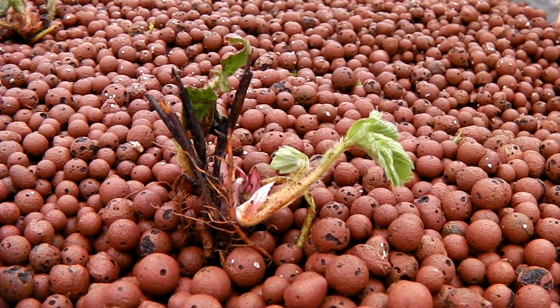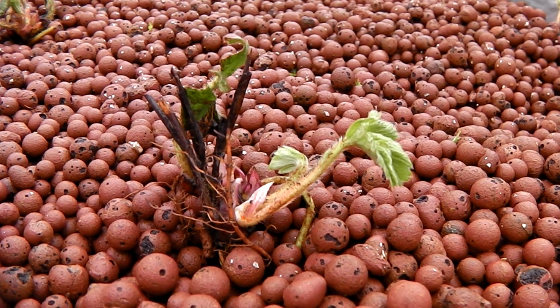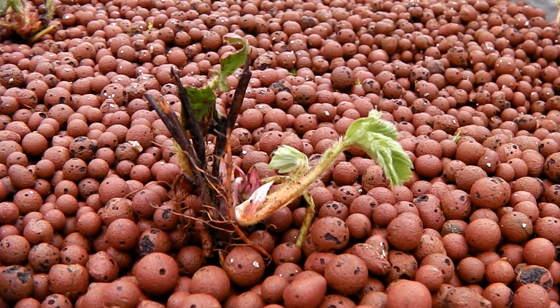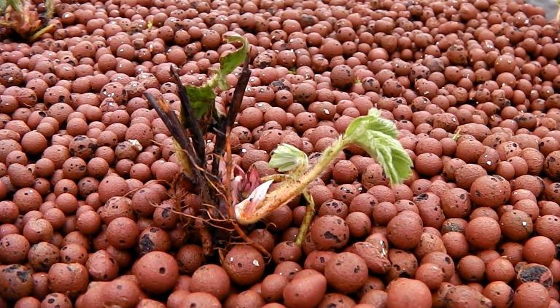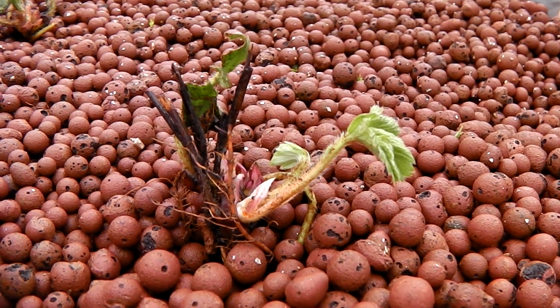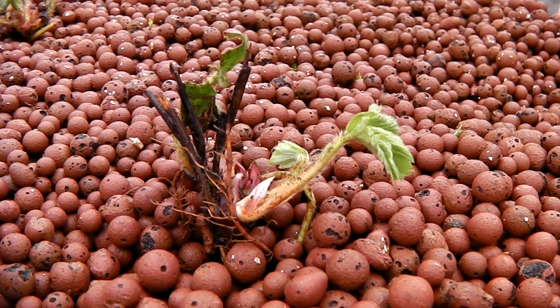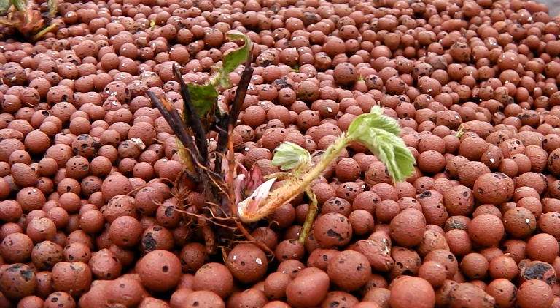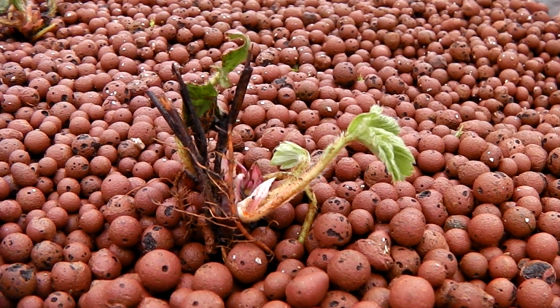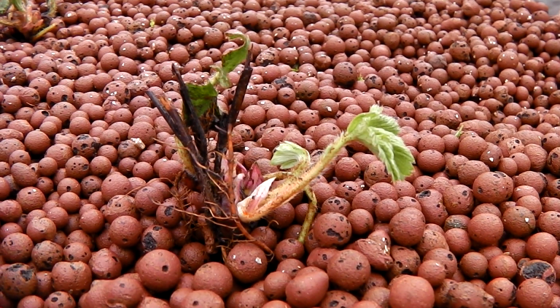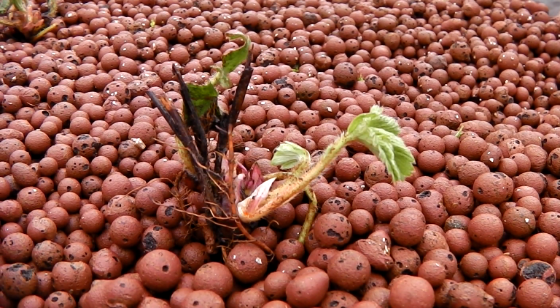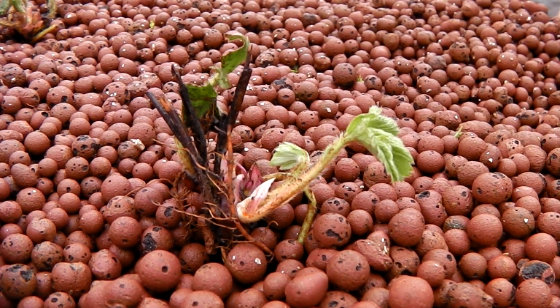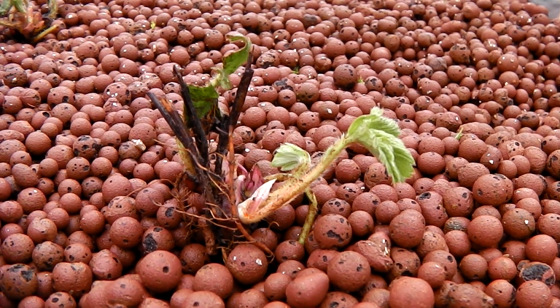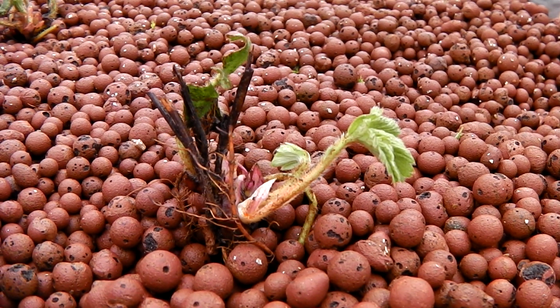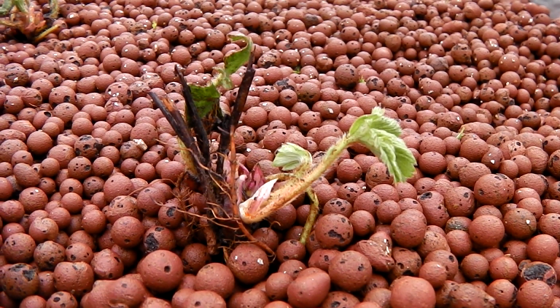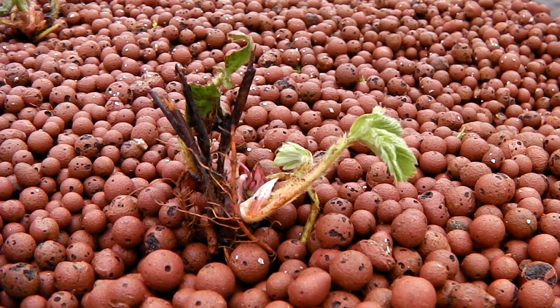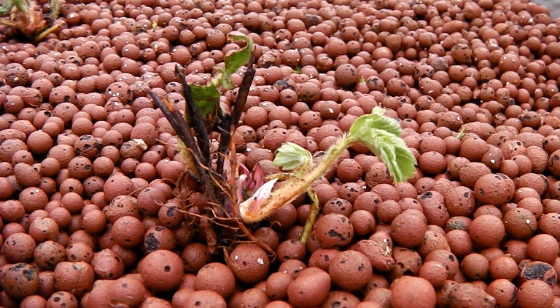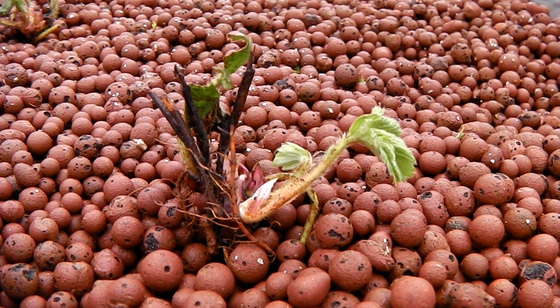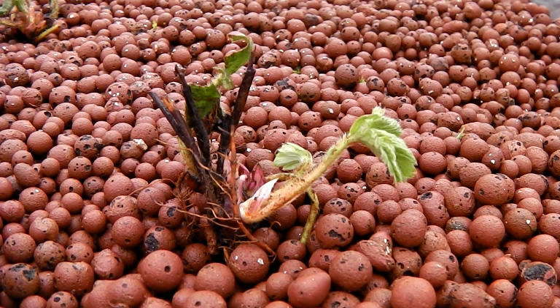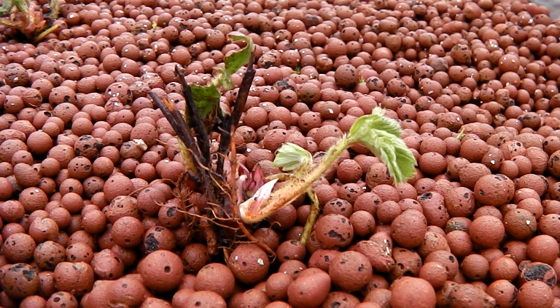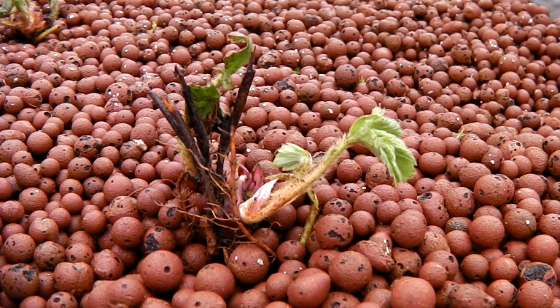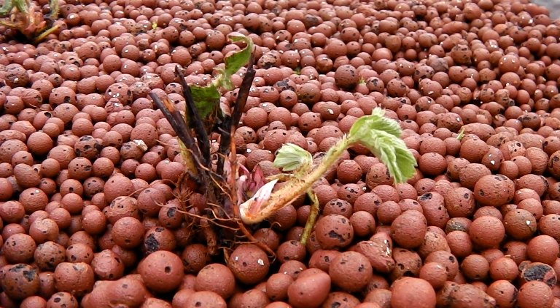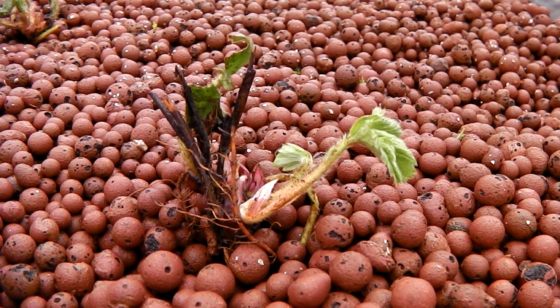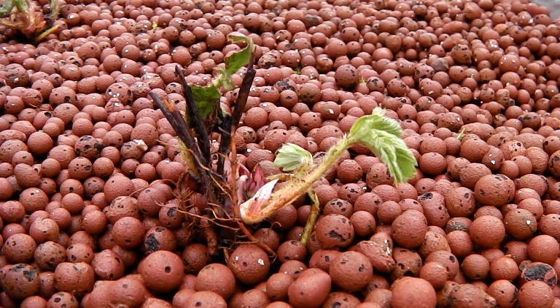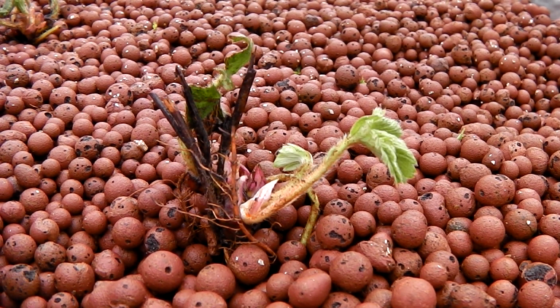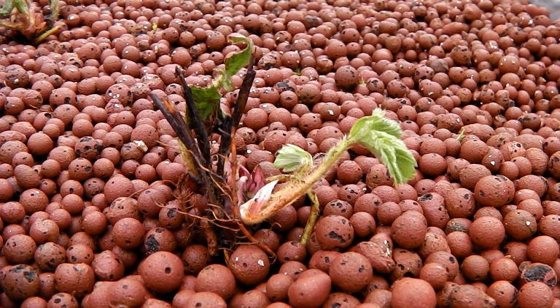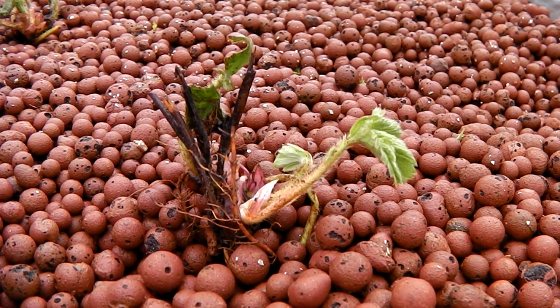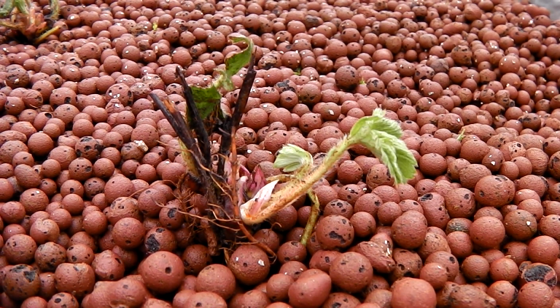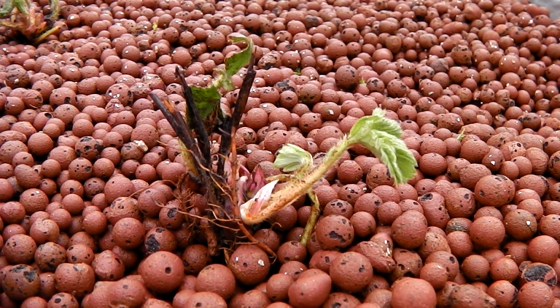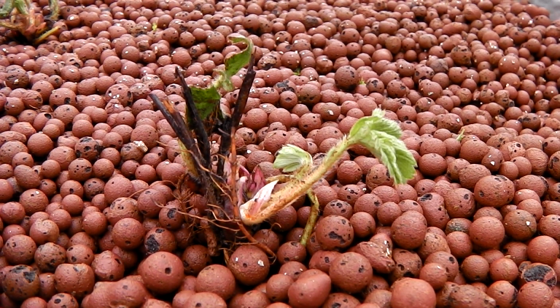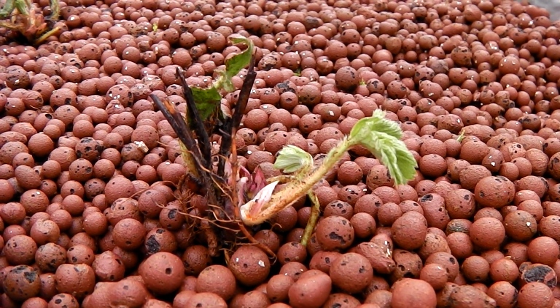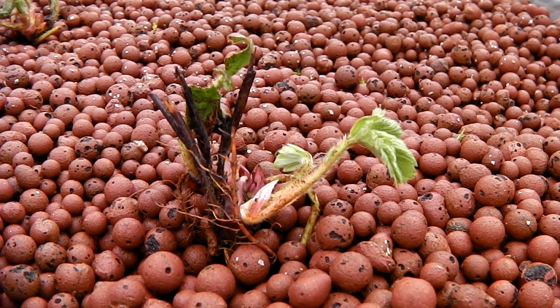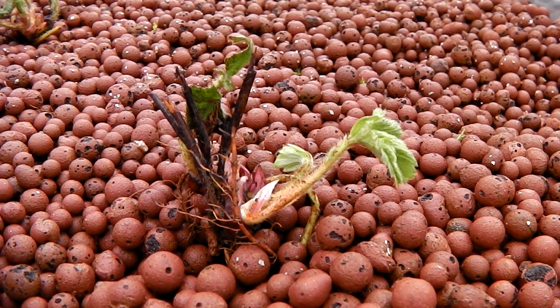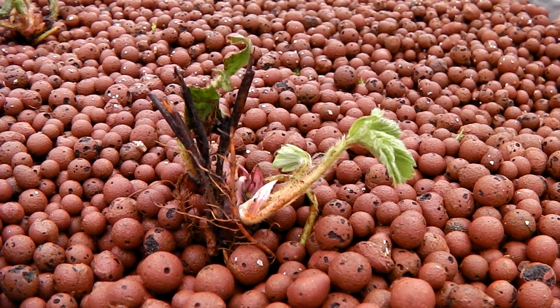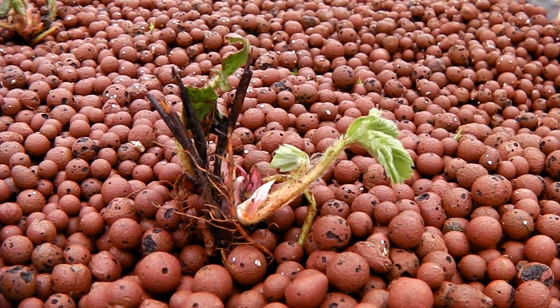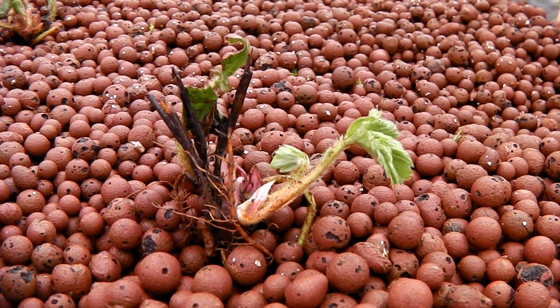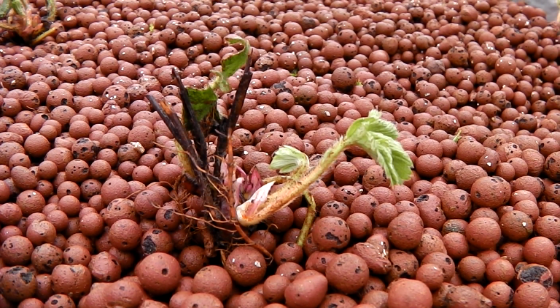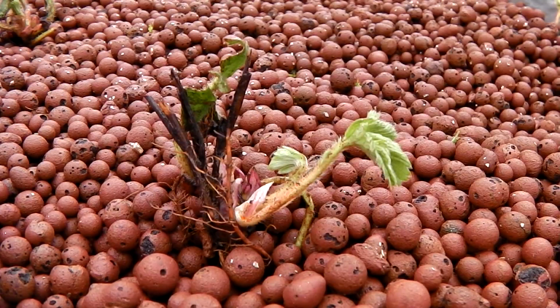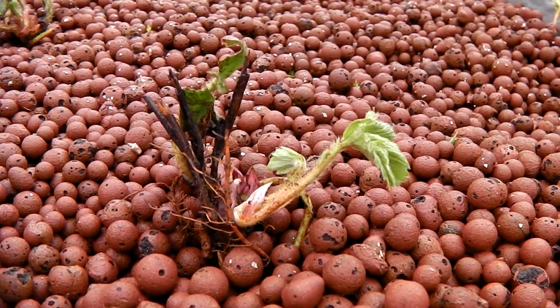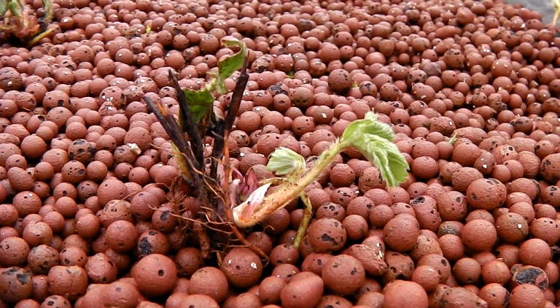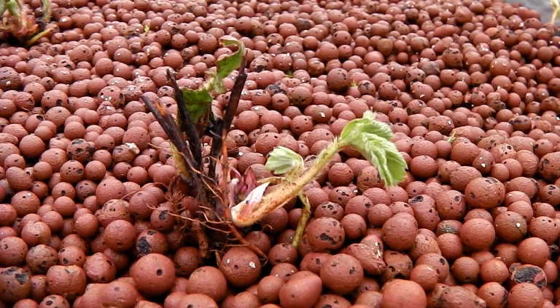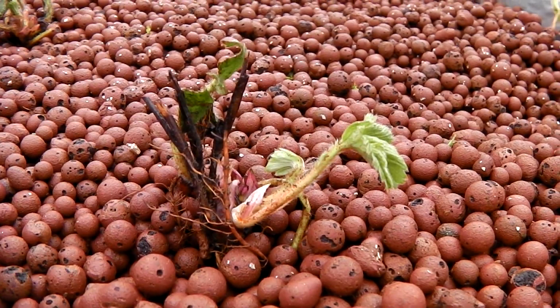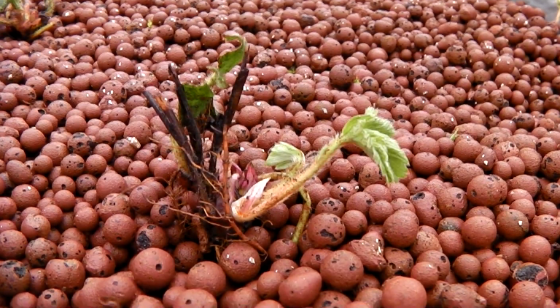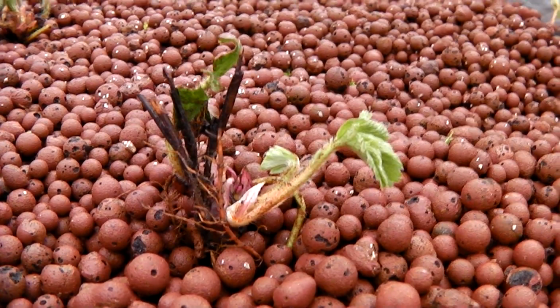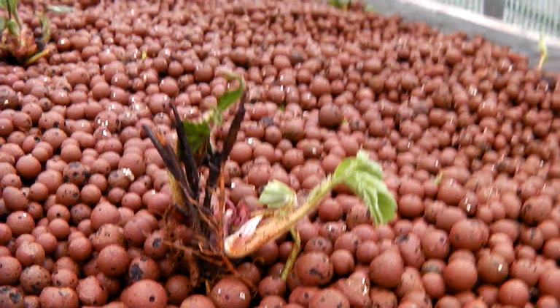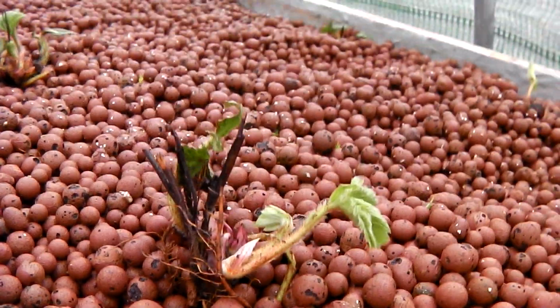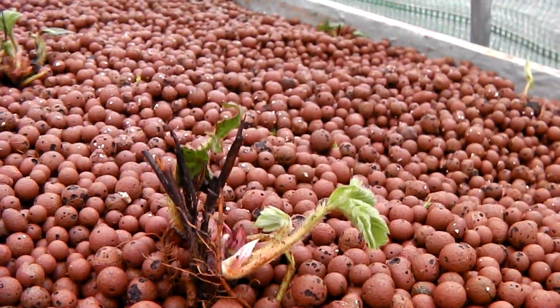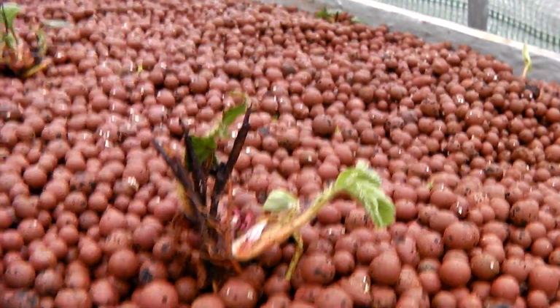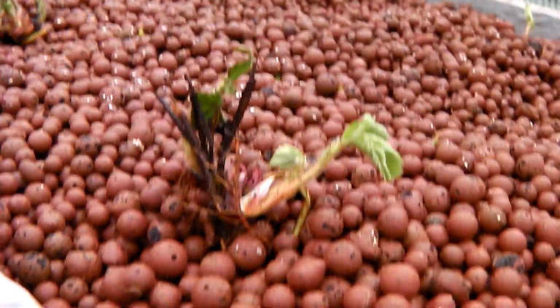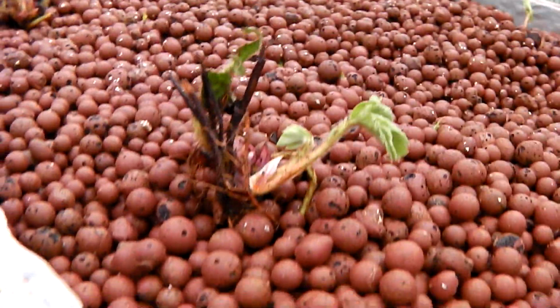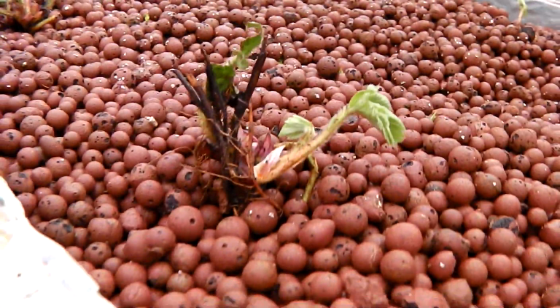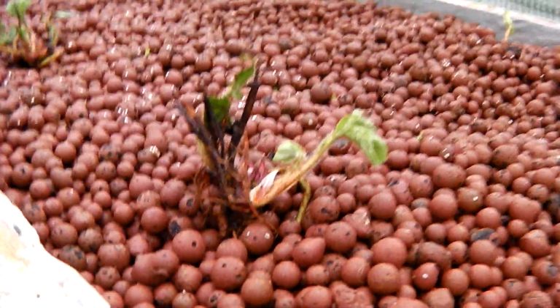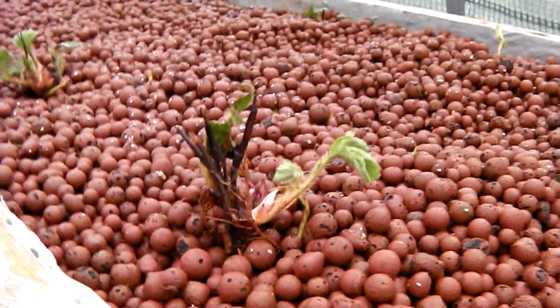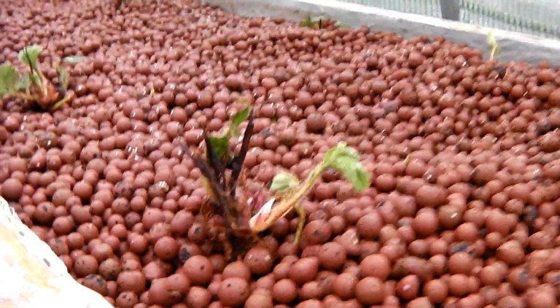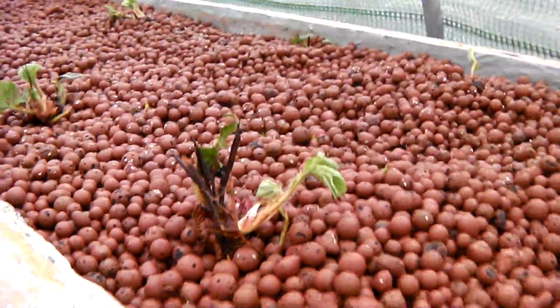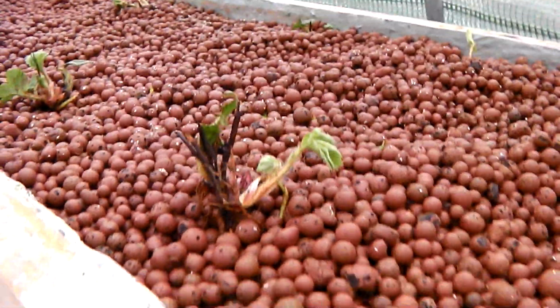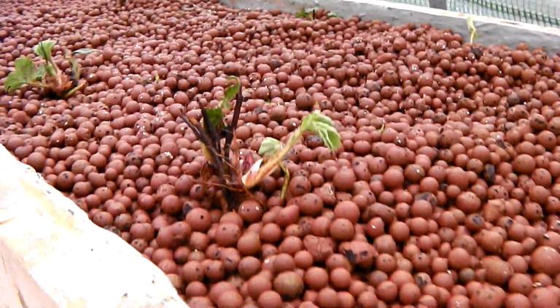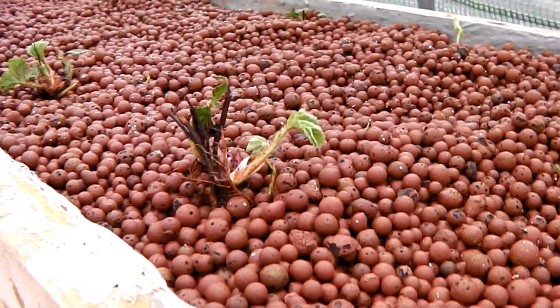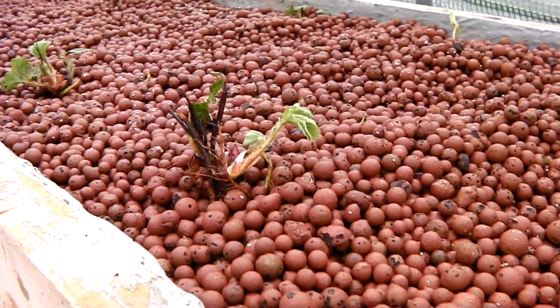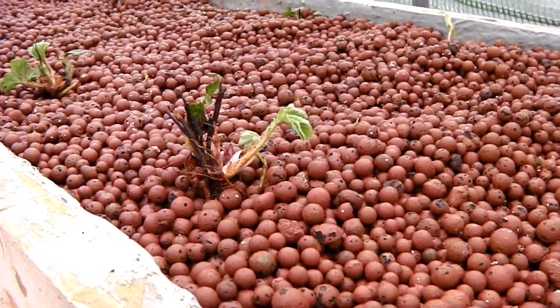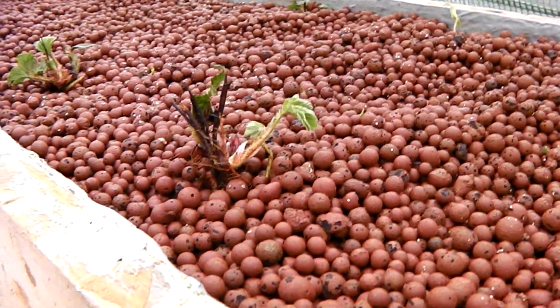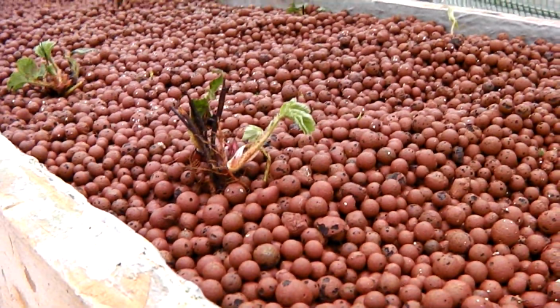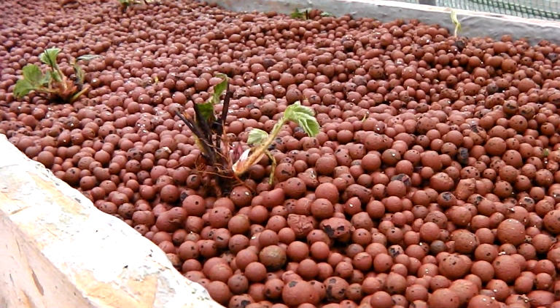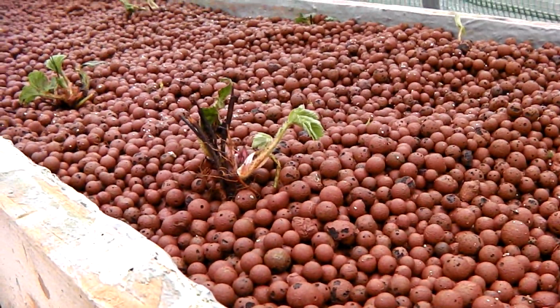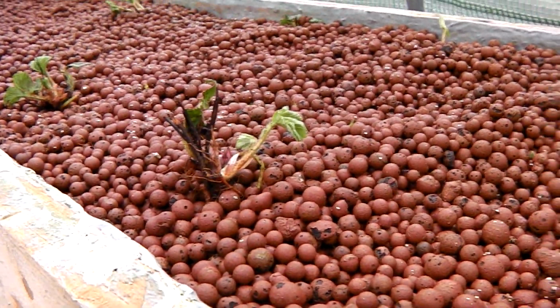And that's it — hopefully these fellas will grow and grow and grow at a rapid rate. Fingers crossed! I'll see you next time.